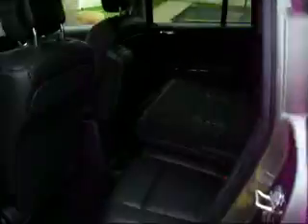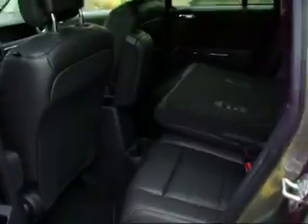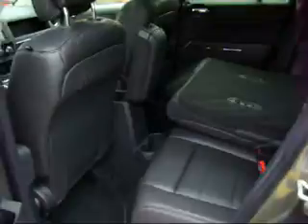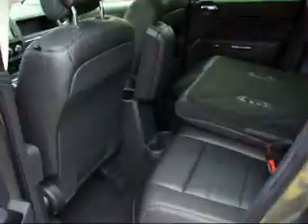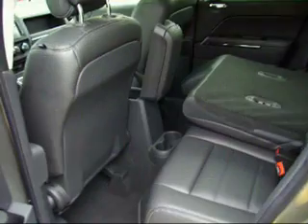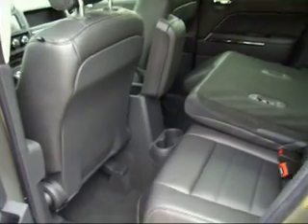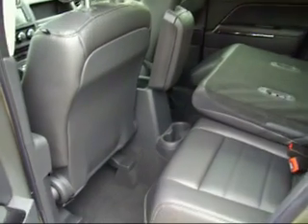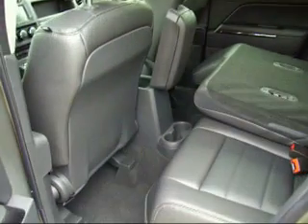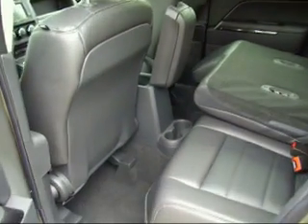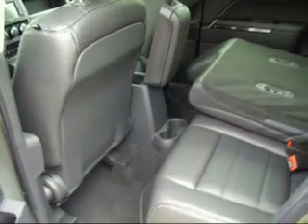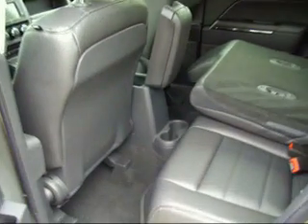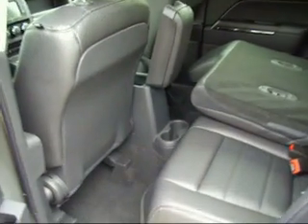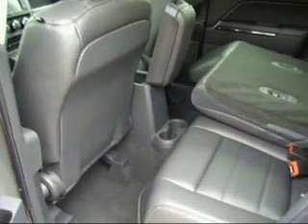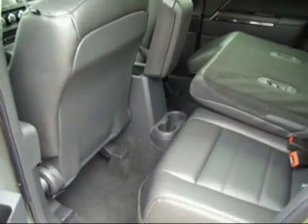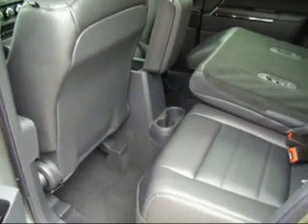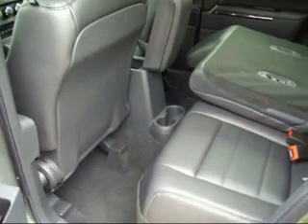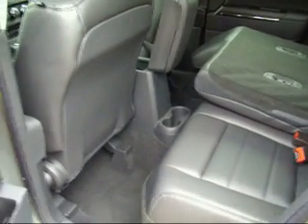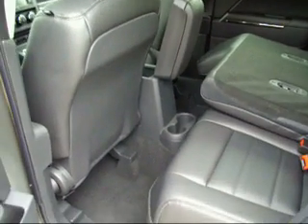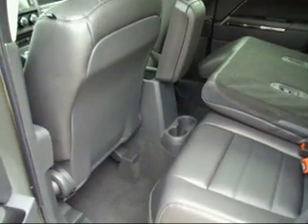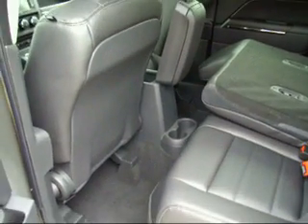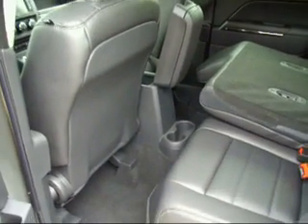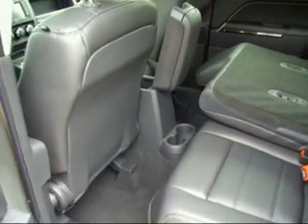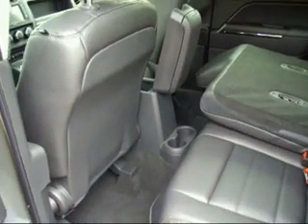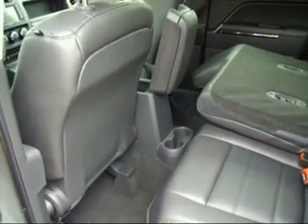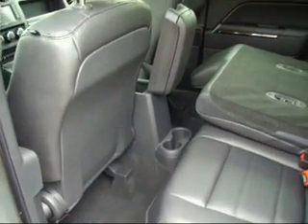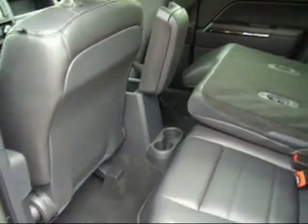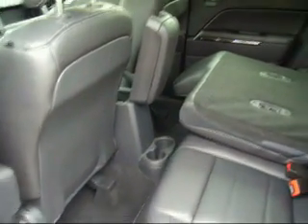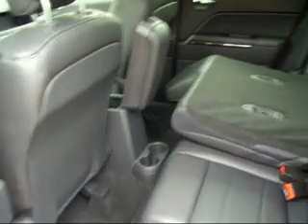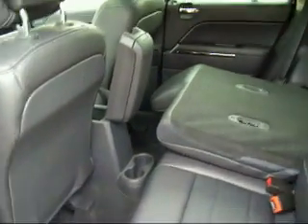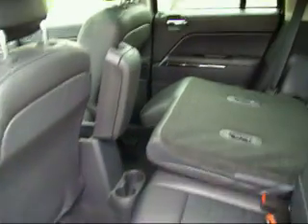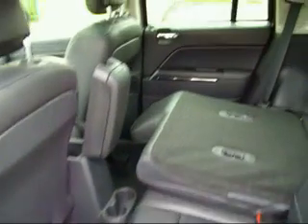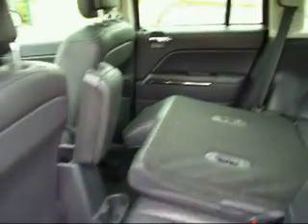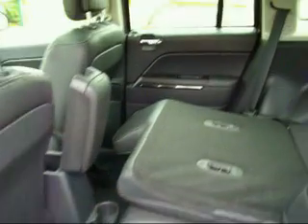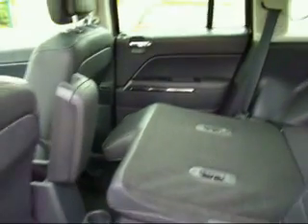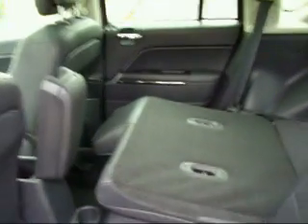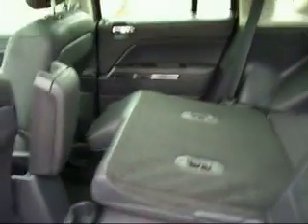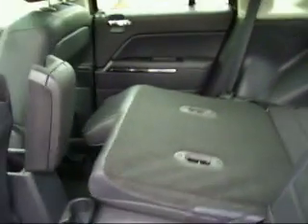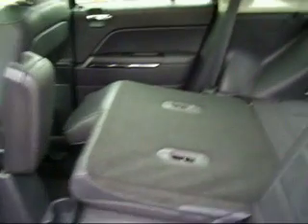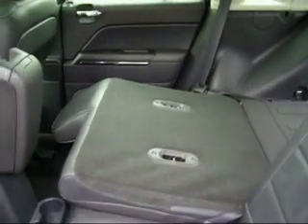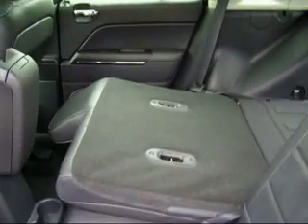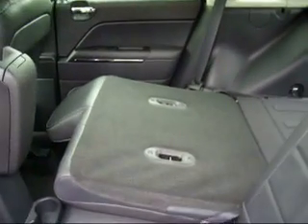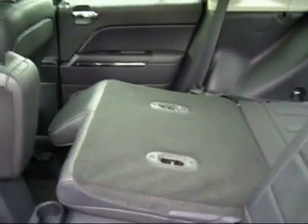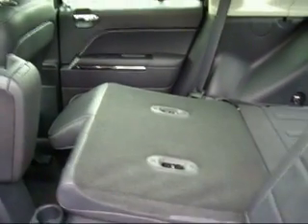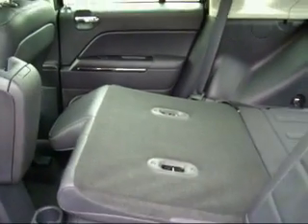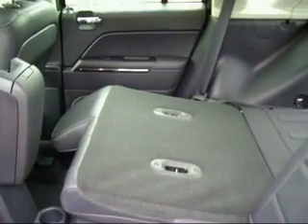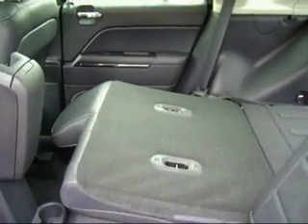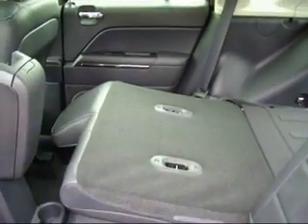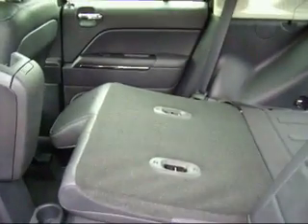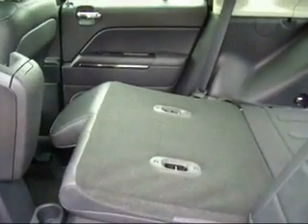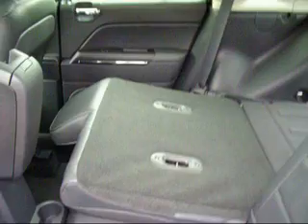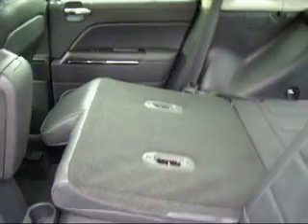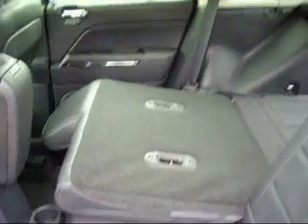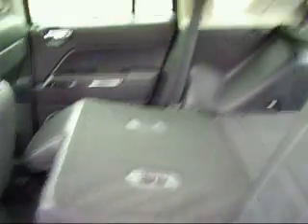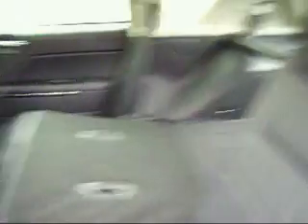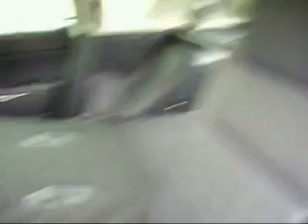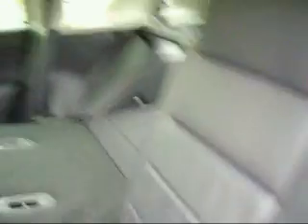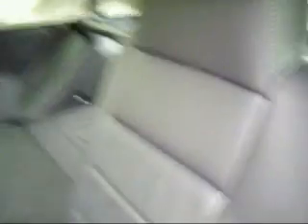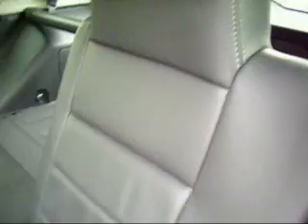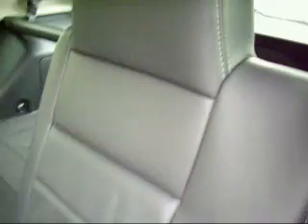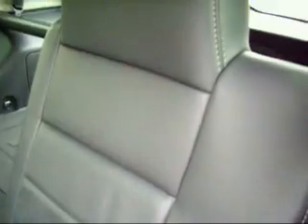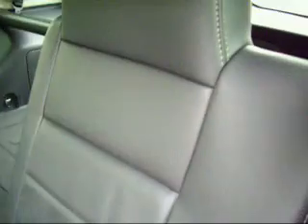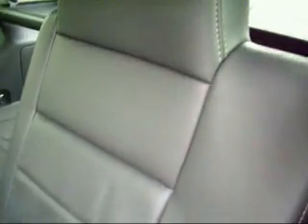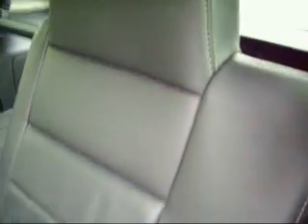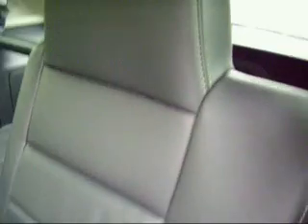In the back, you've got lots of leg room. The seat in the back folds flat and reclines.